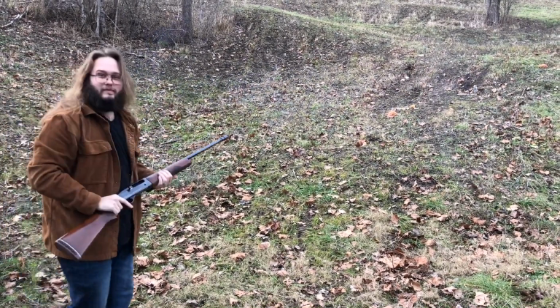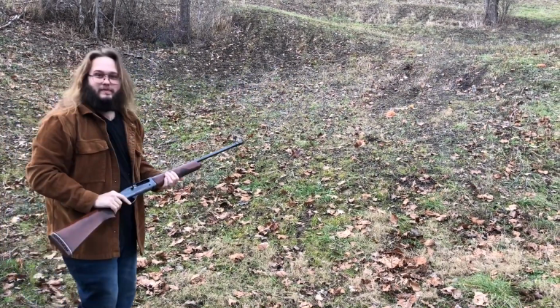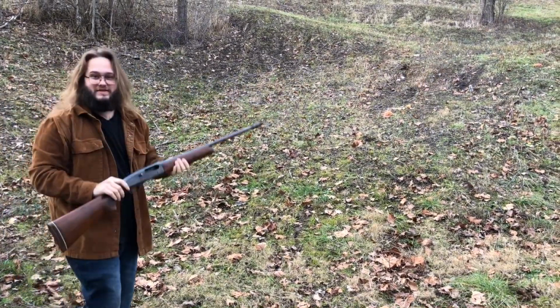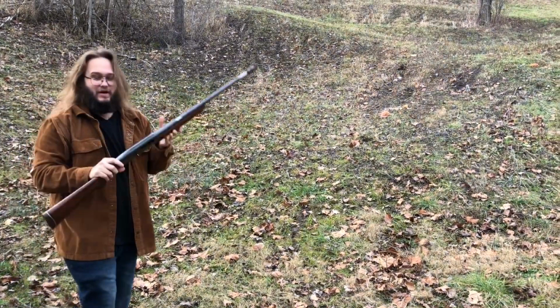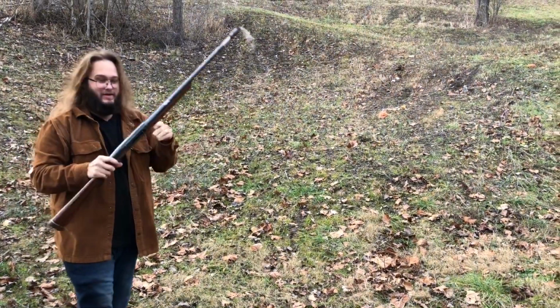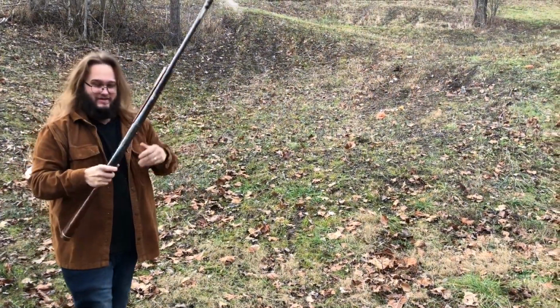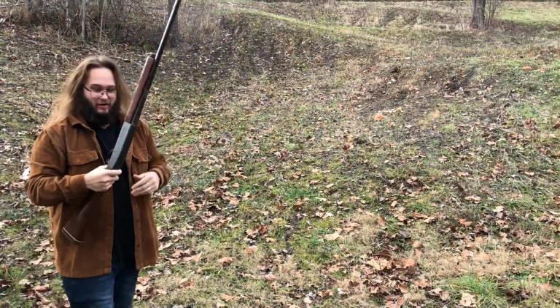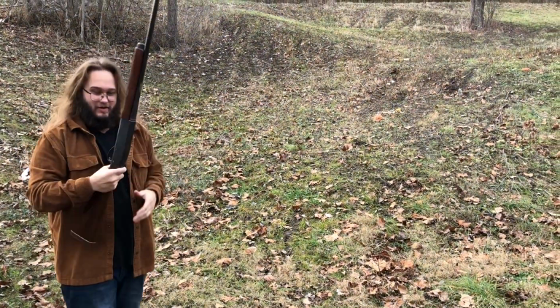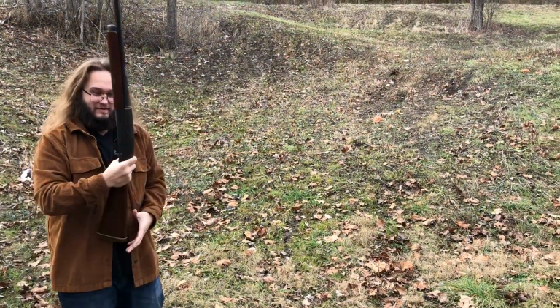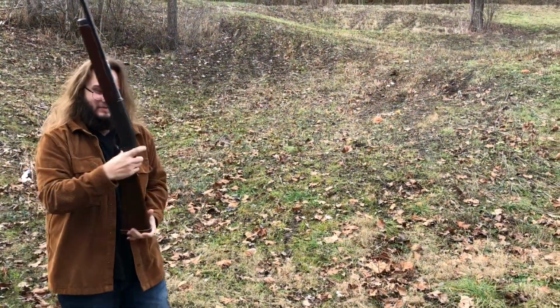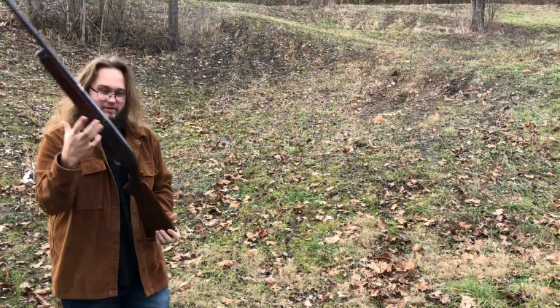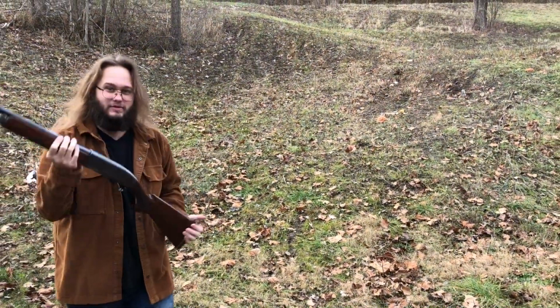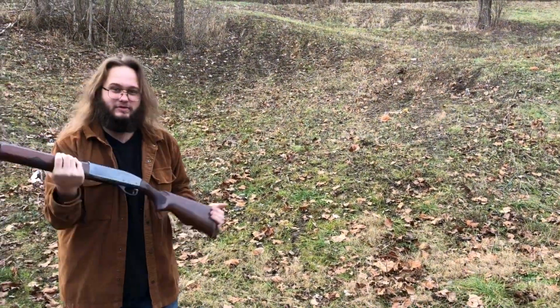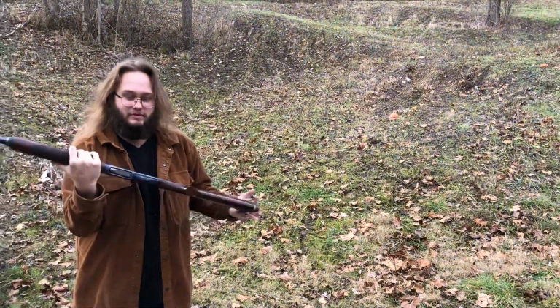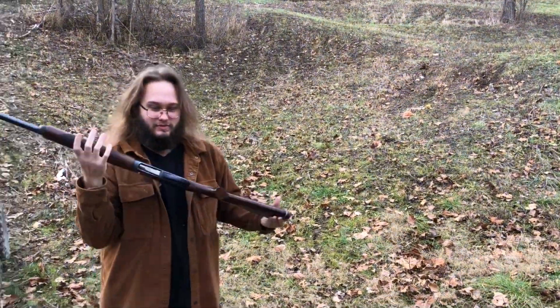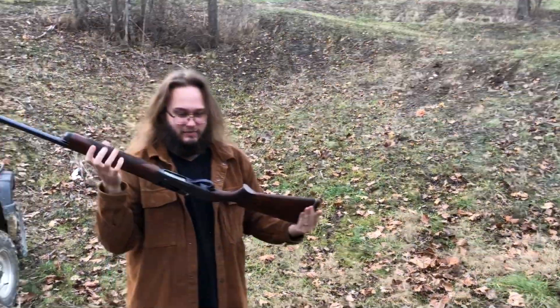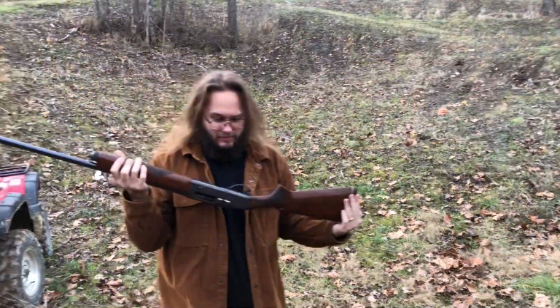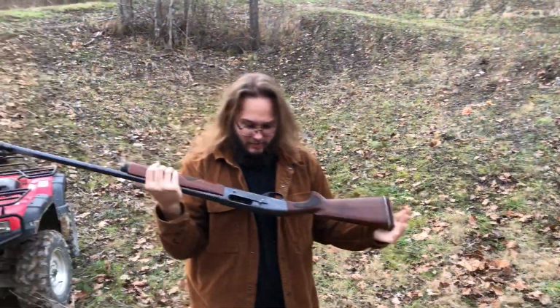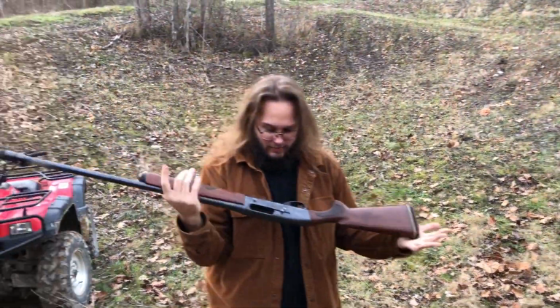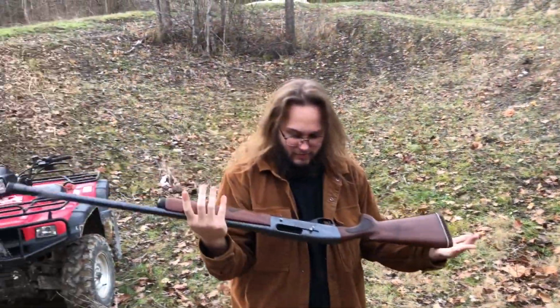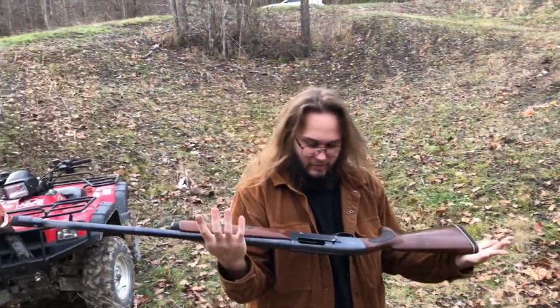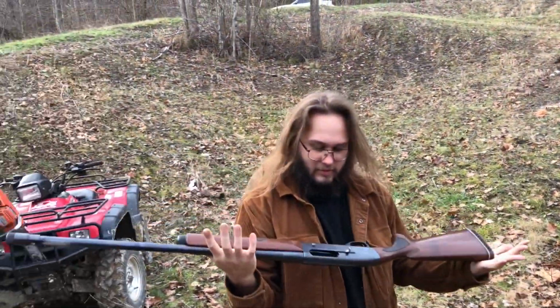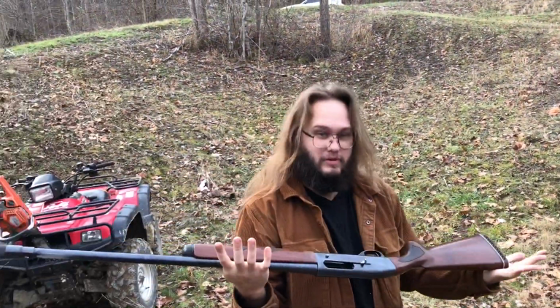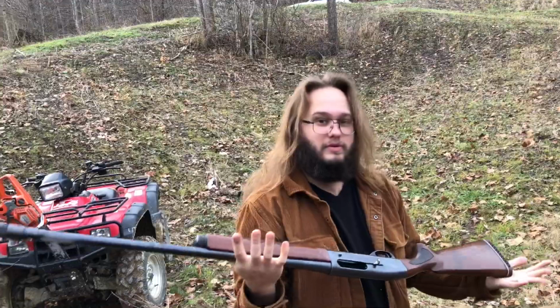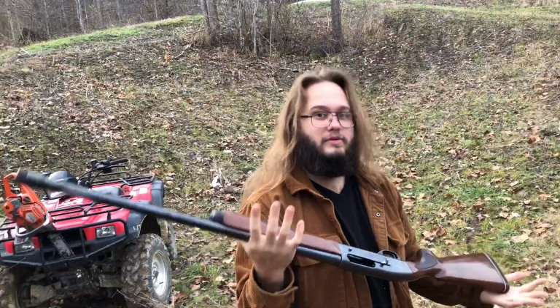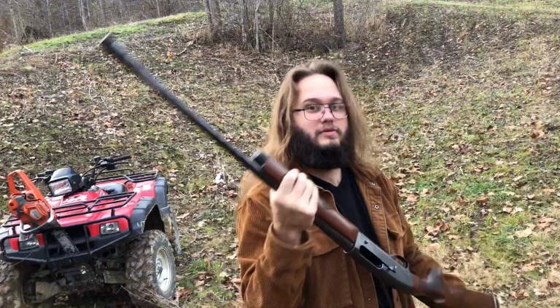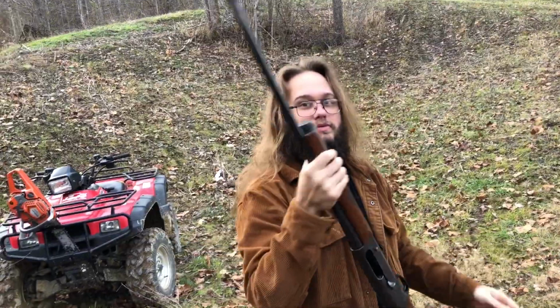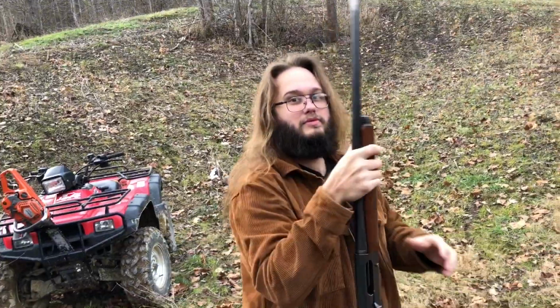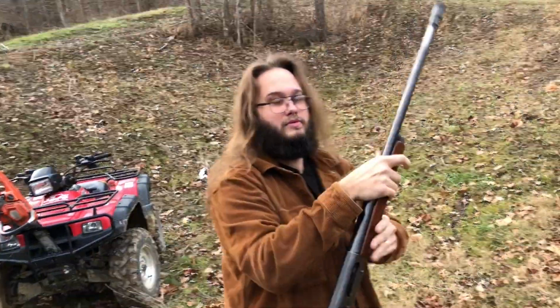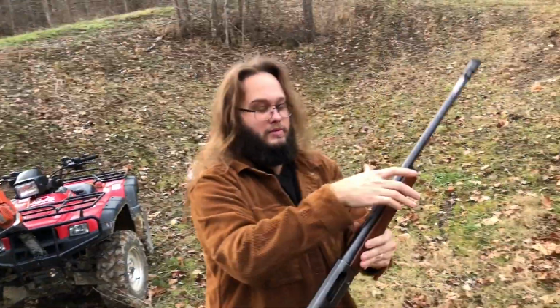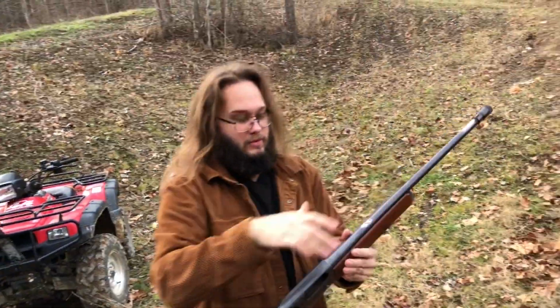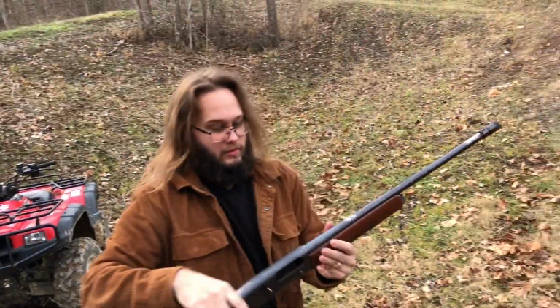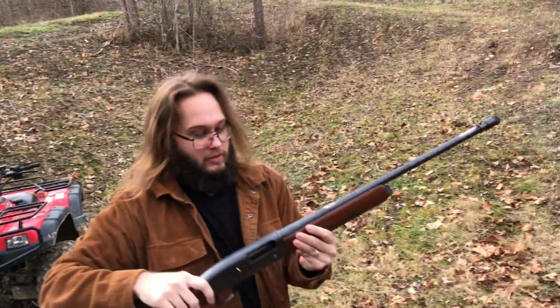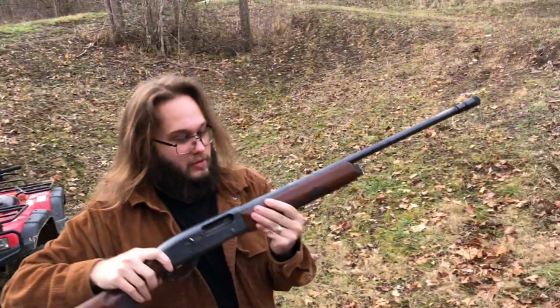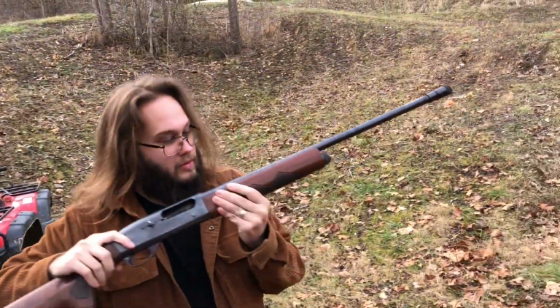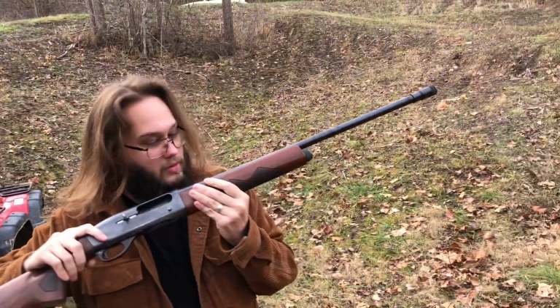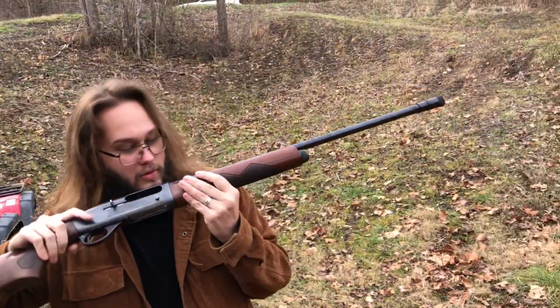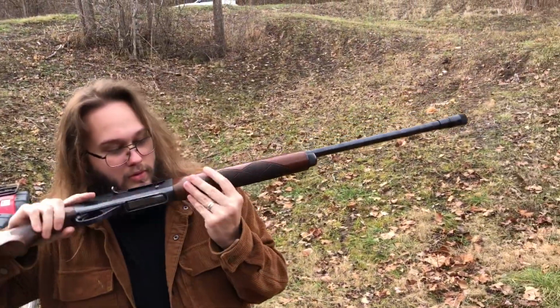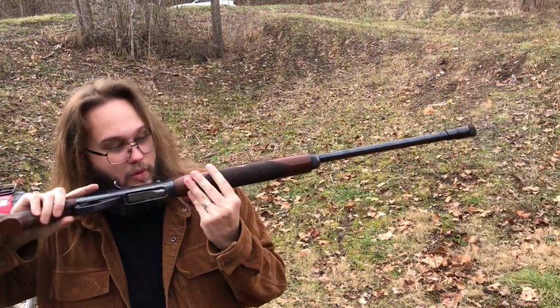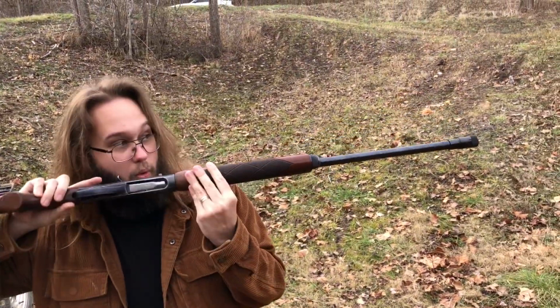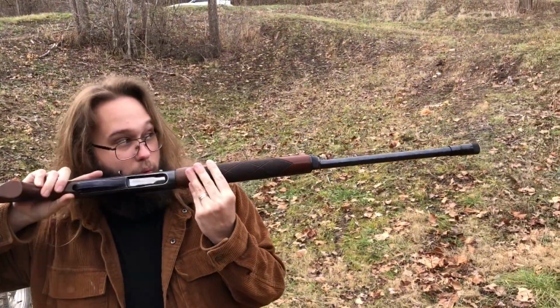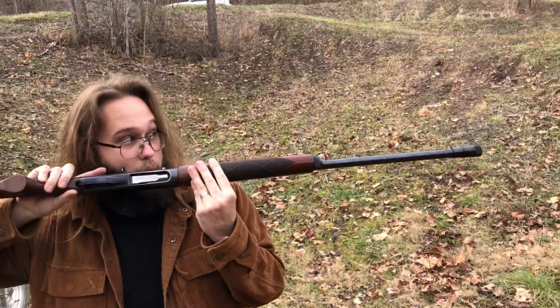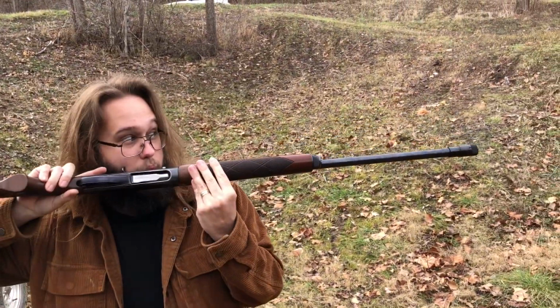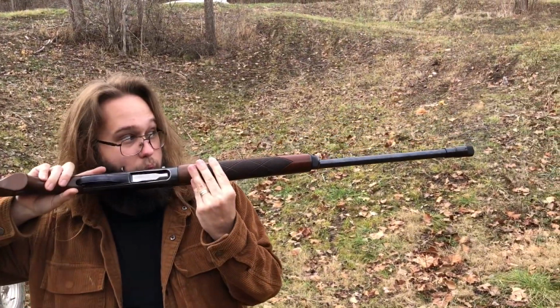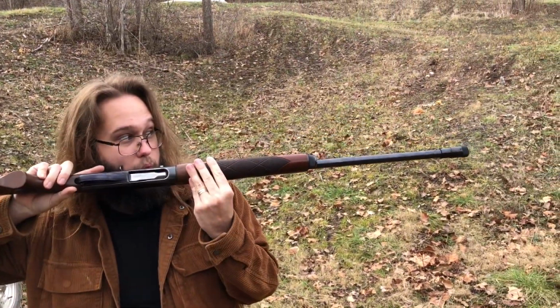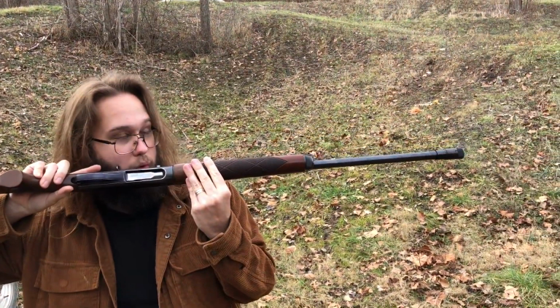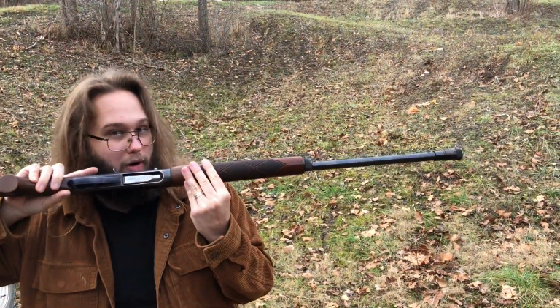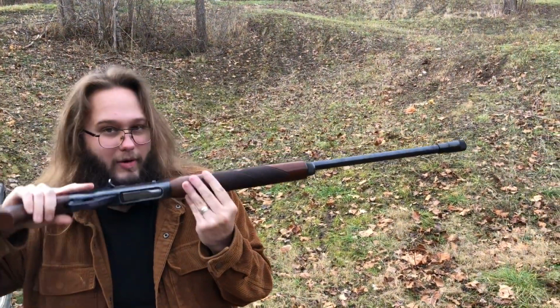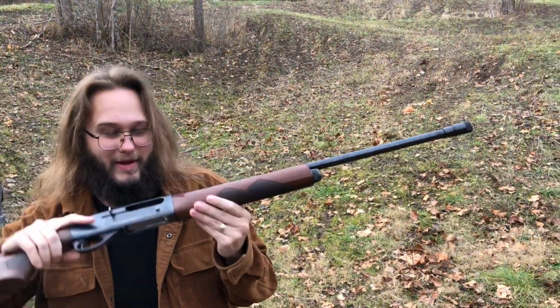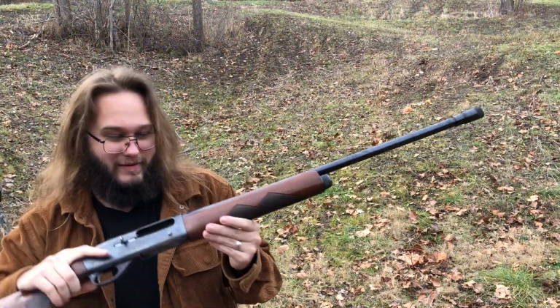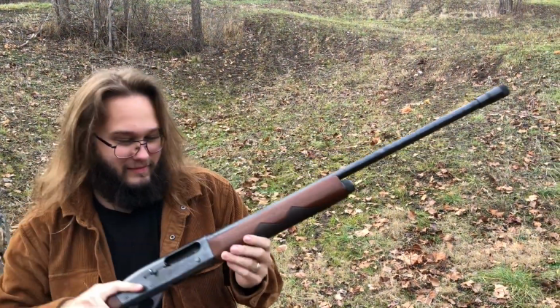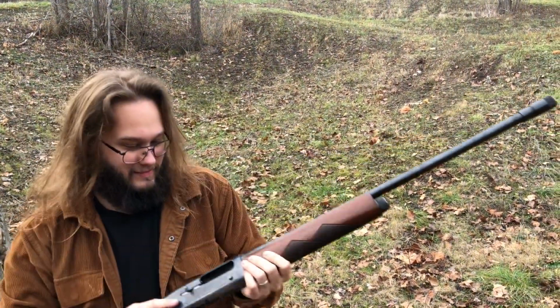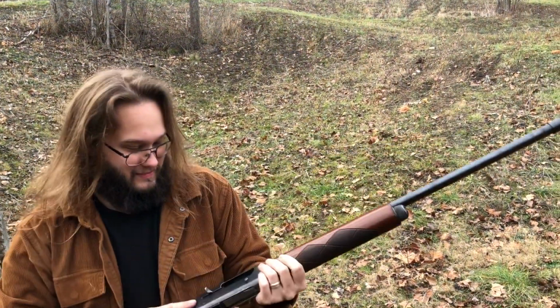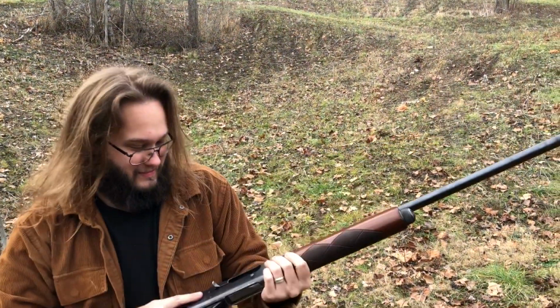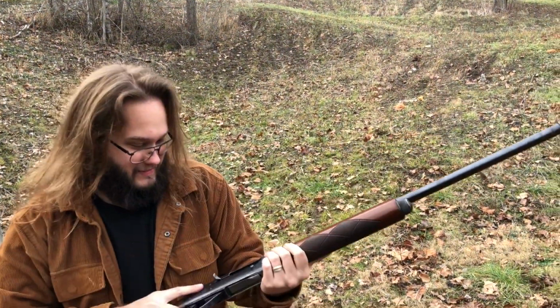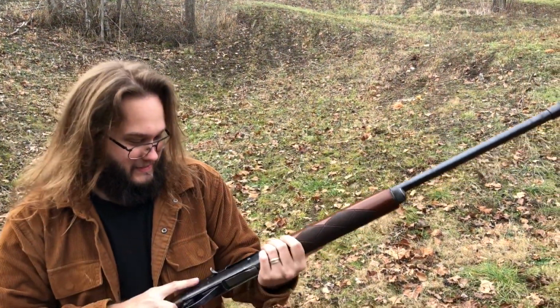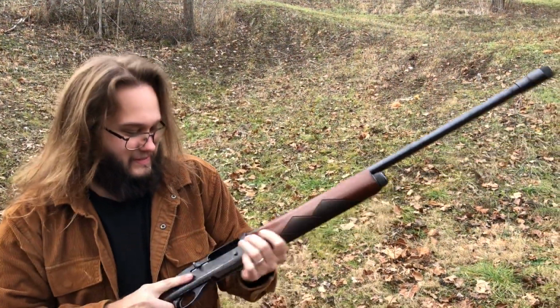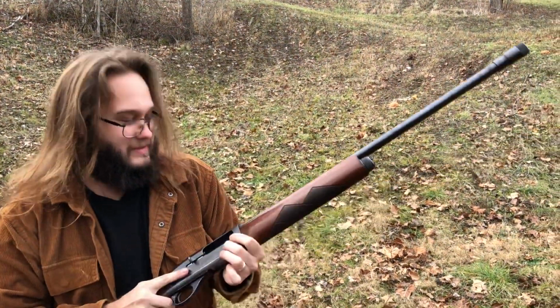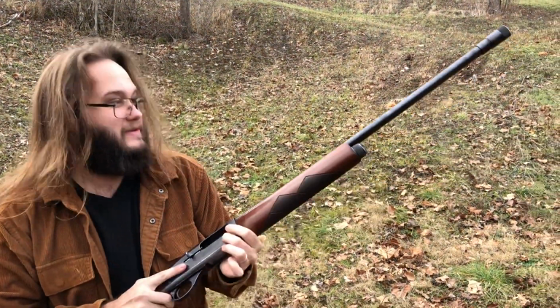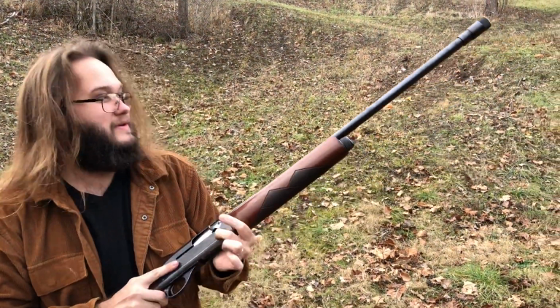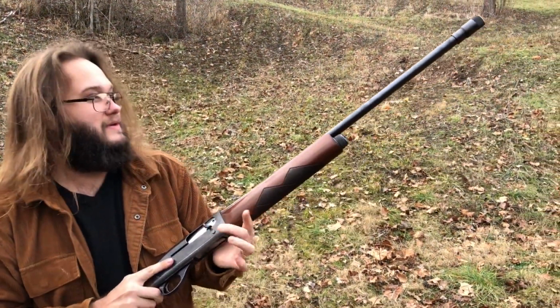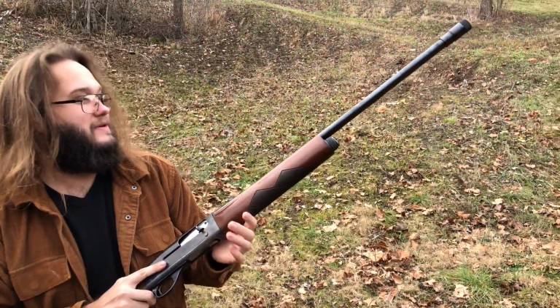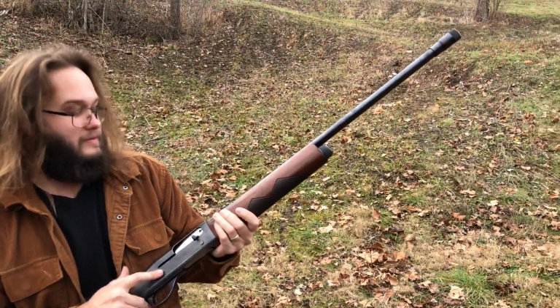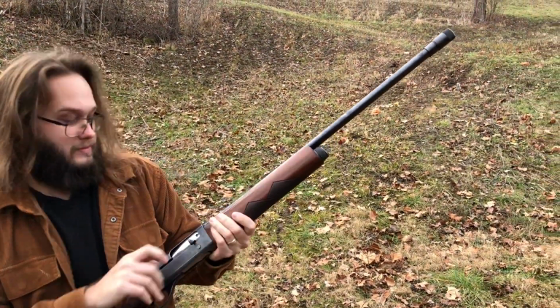This gun is awesome. Look at that thing smoking! It was smoking like a train.